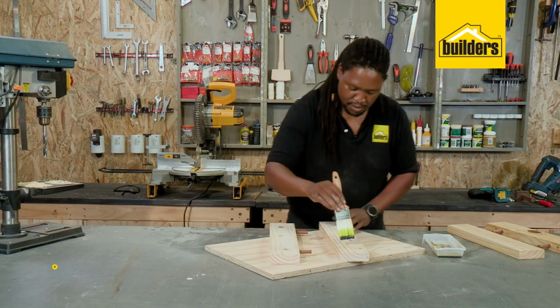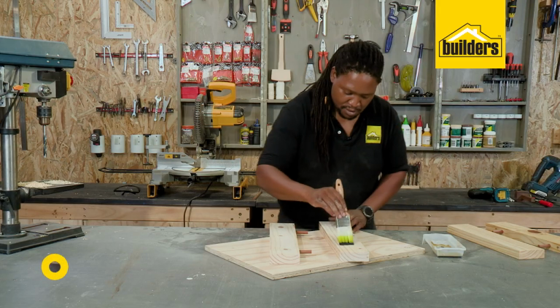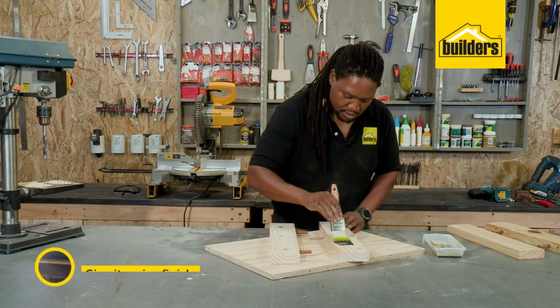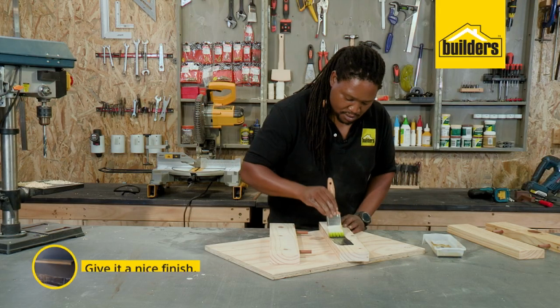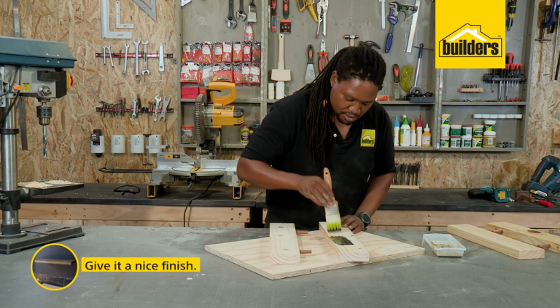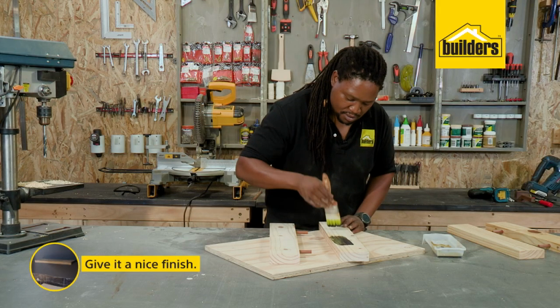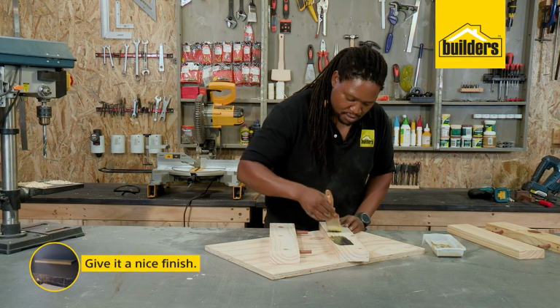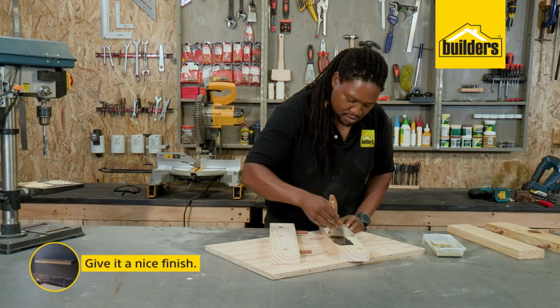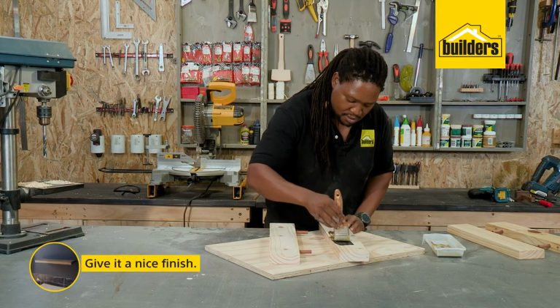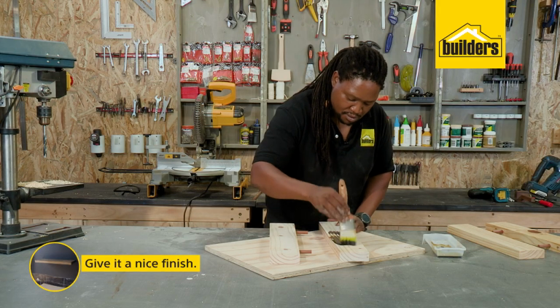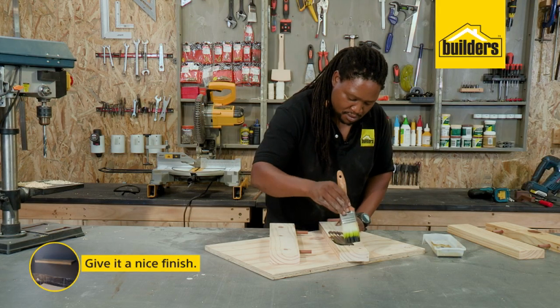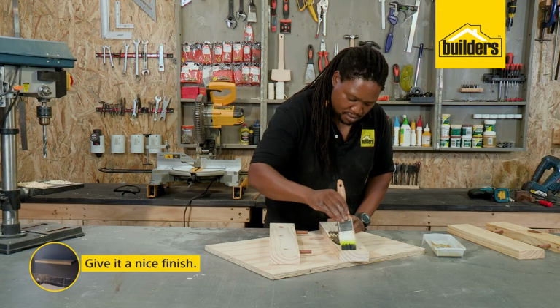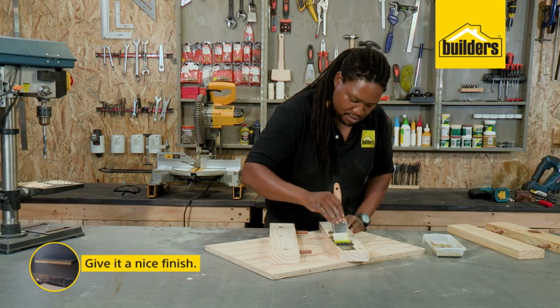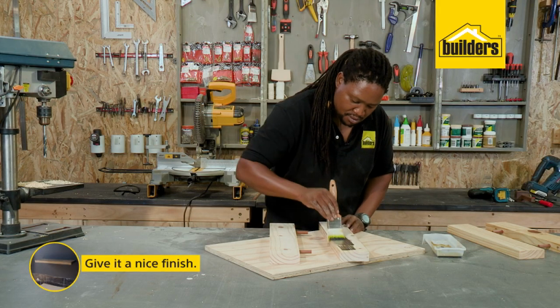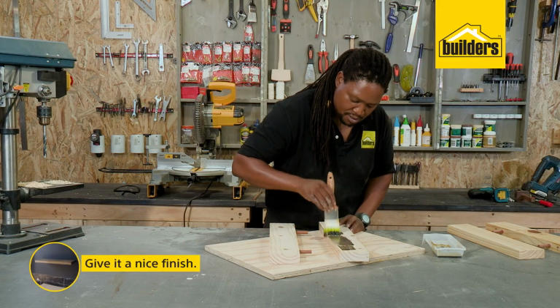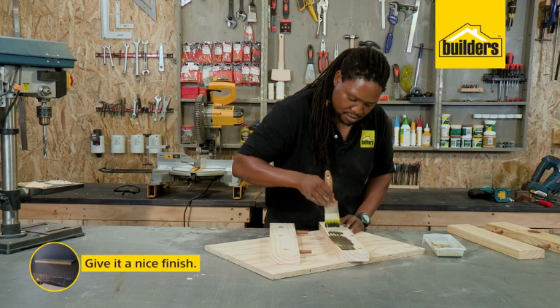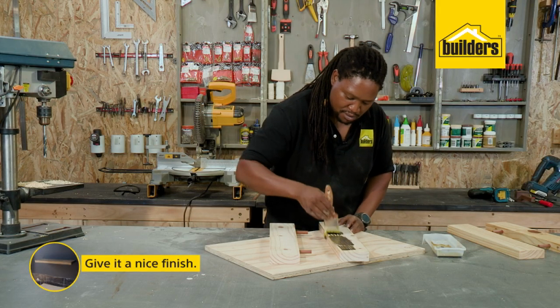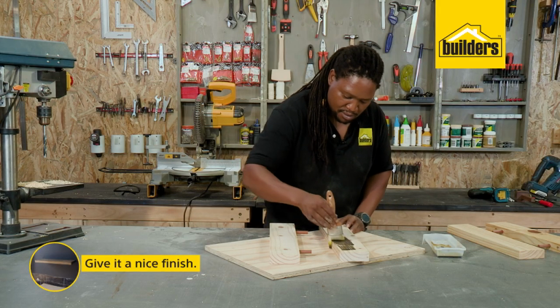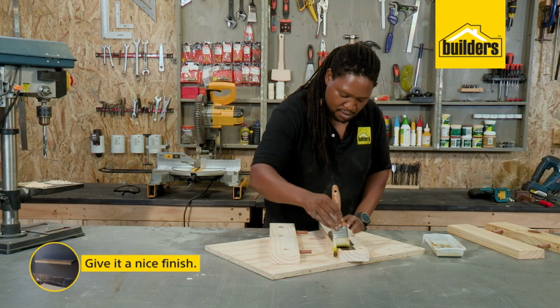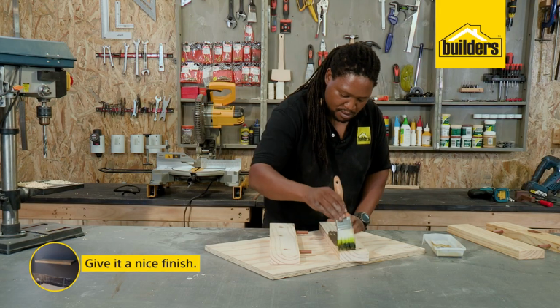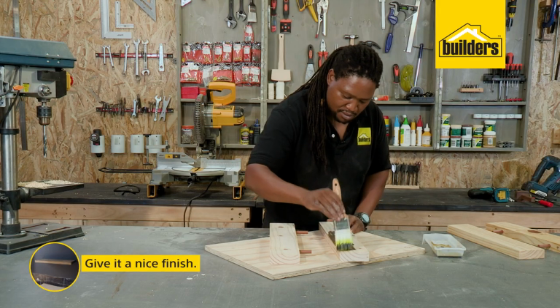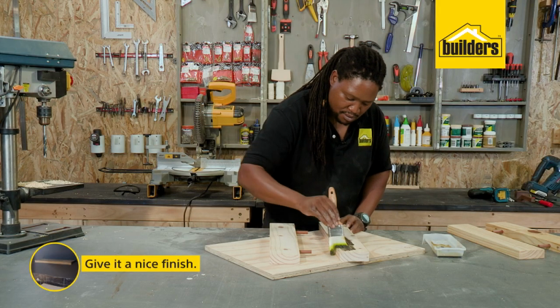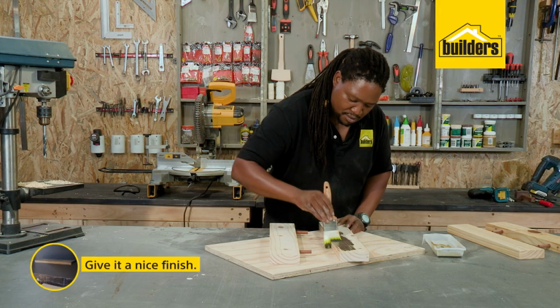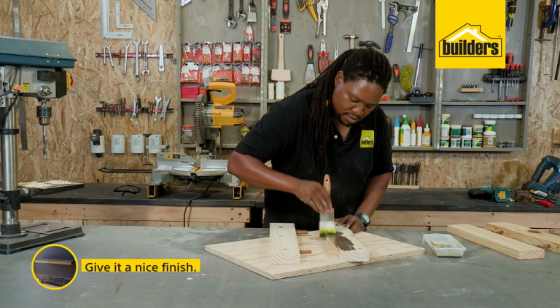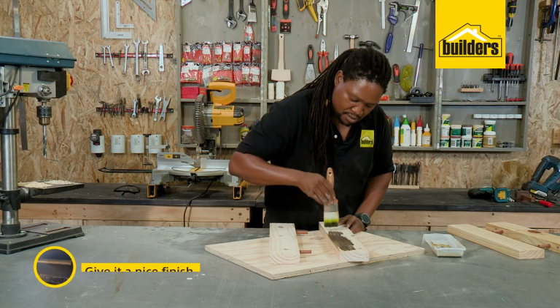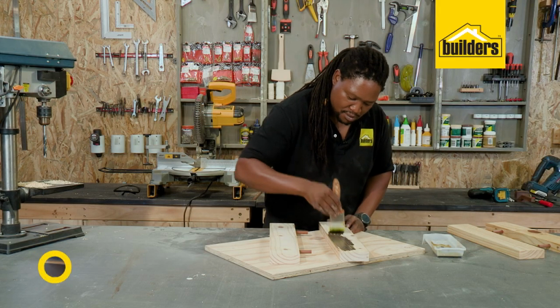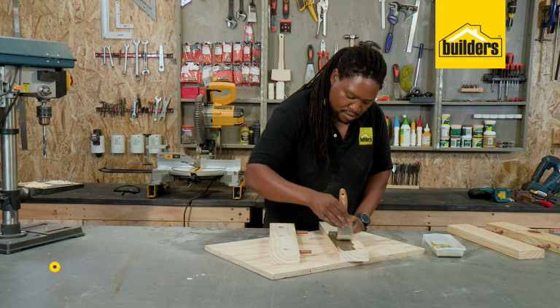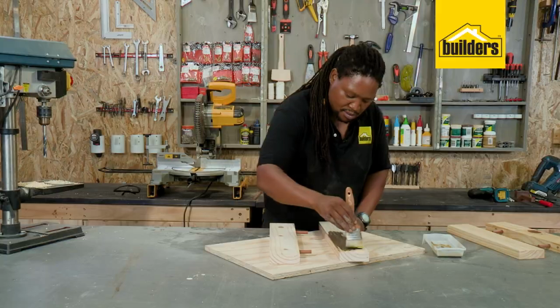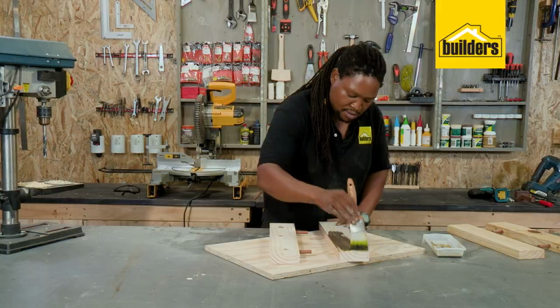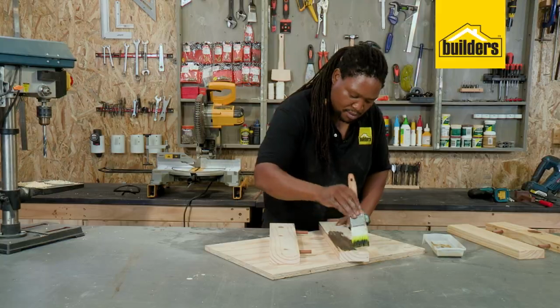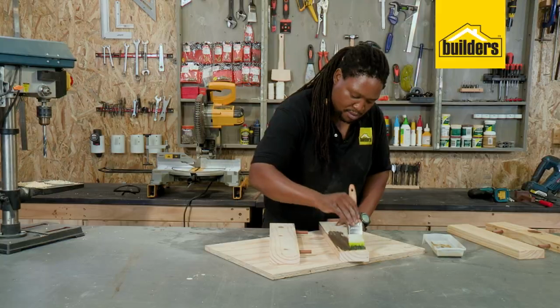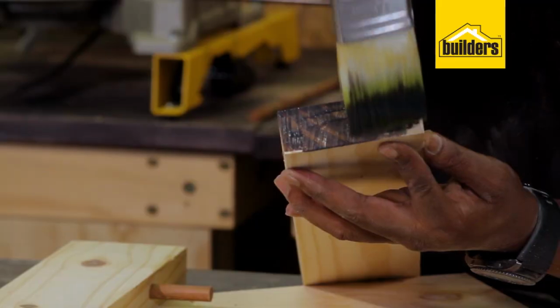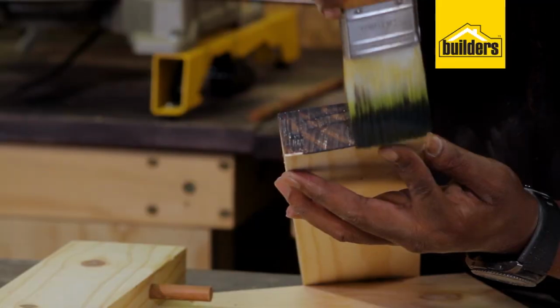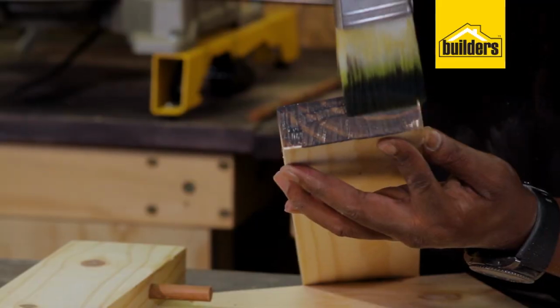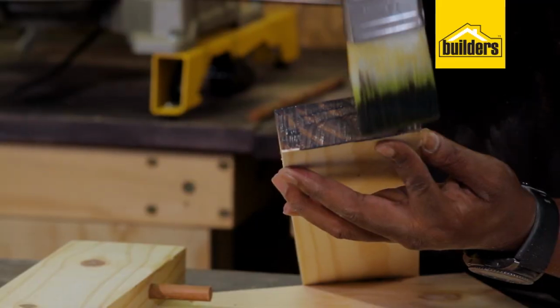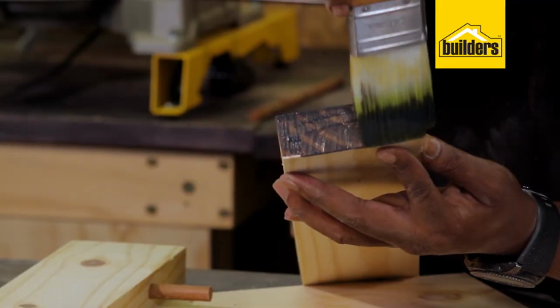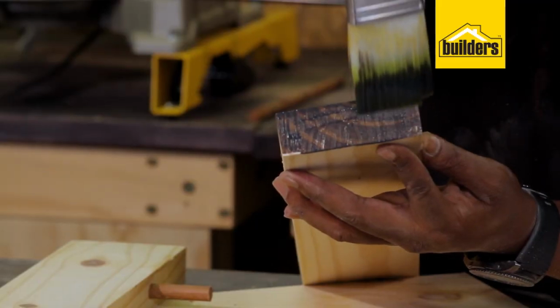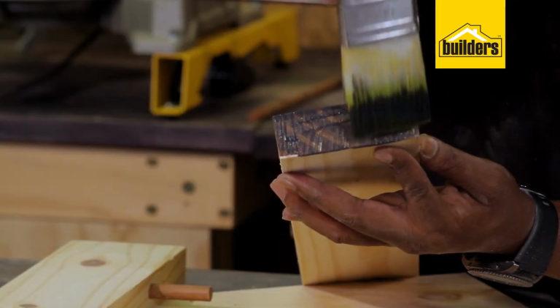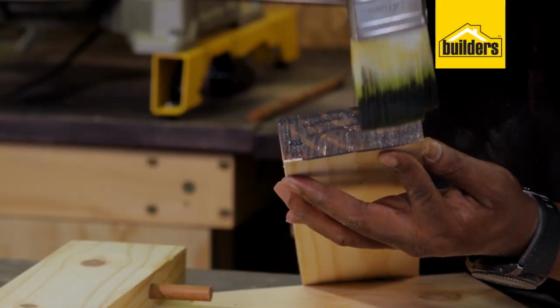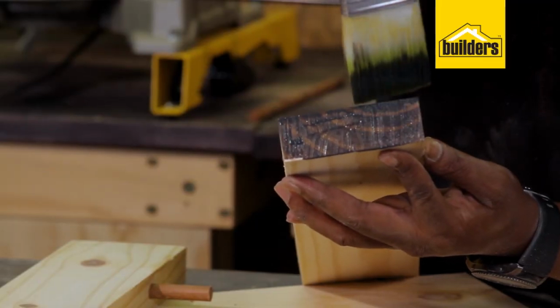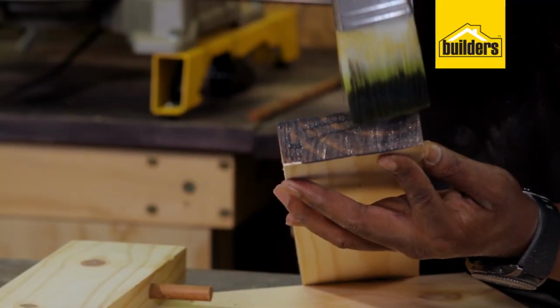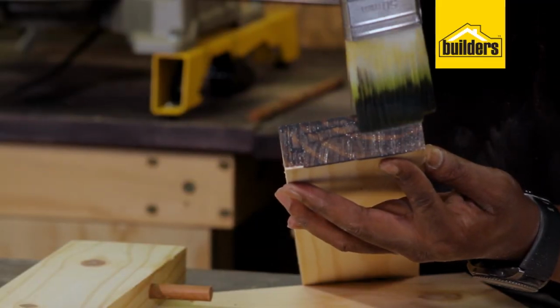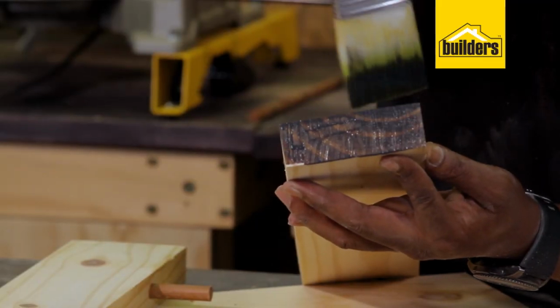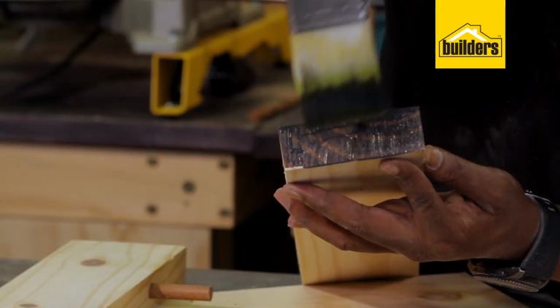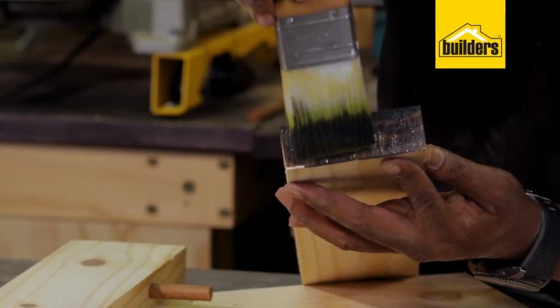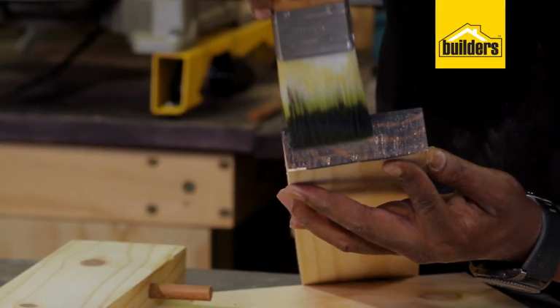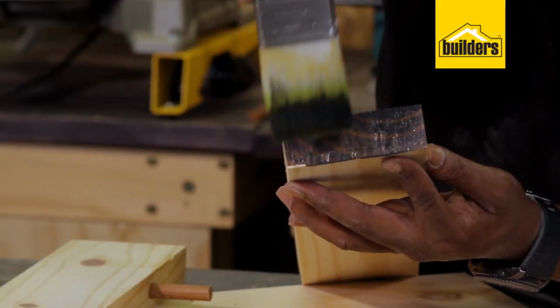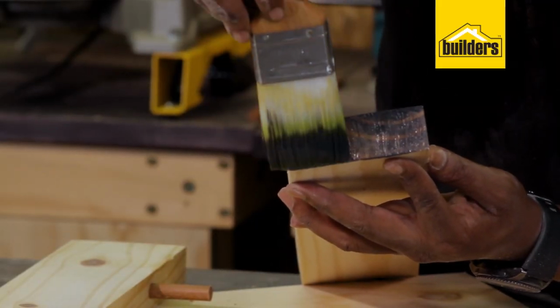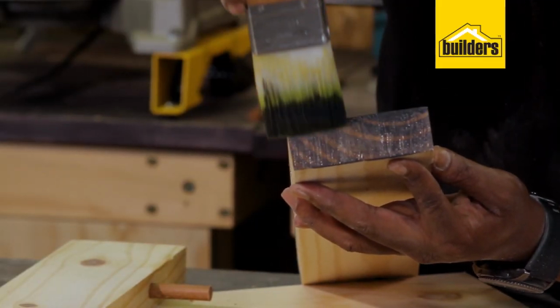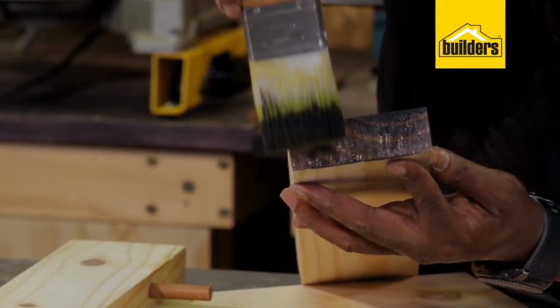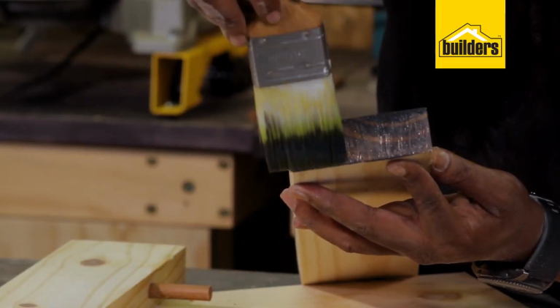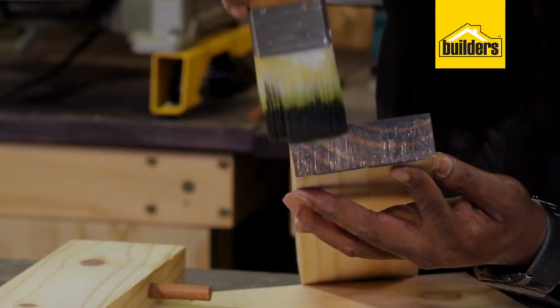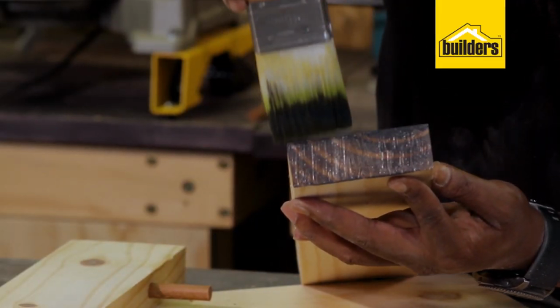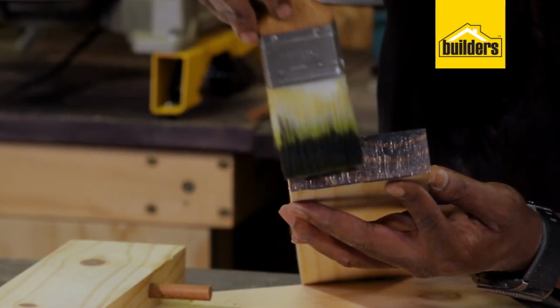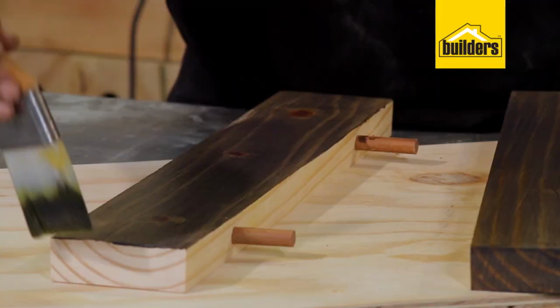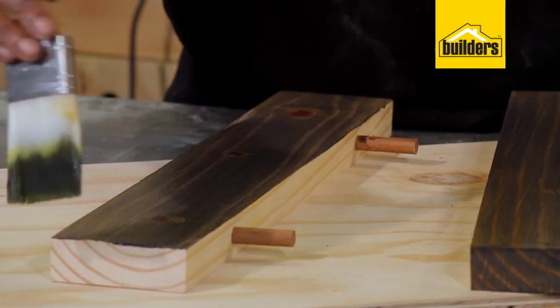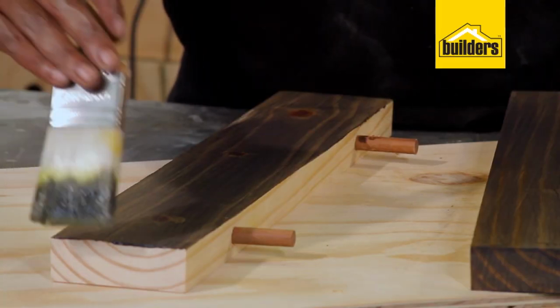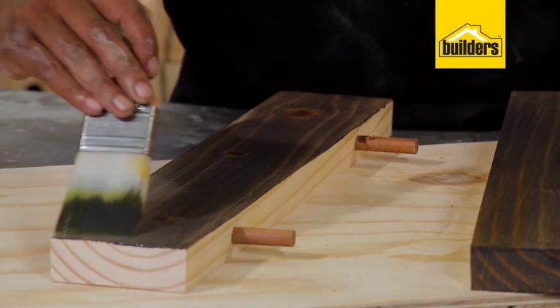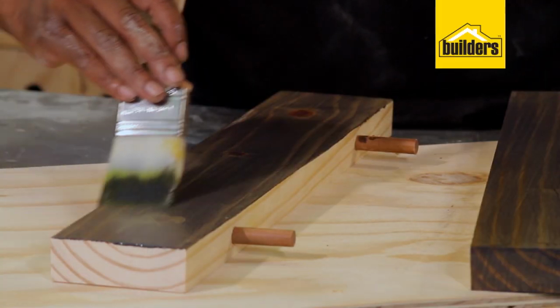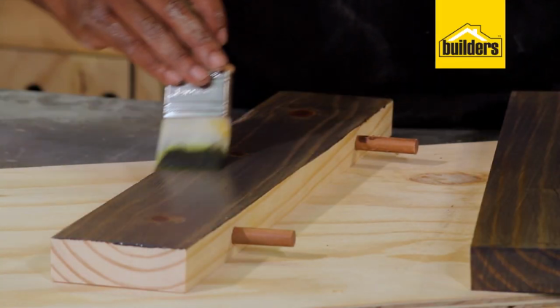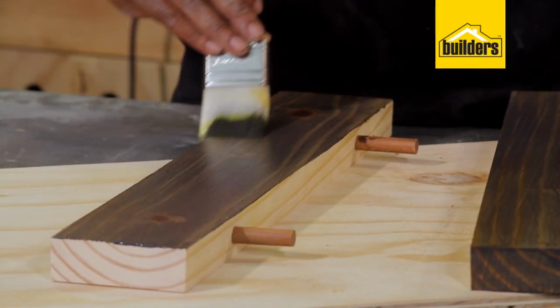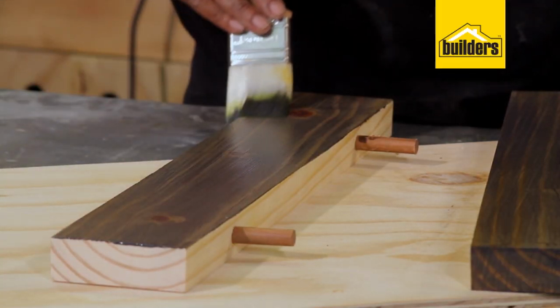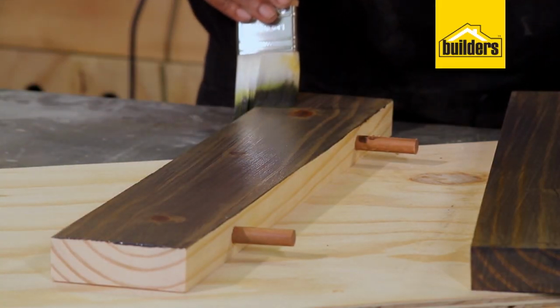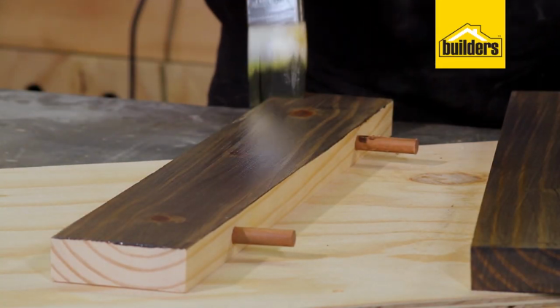To finish it, you can finish it in anything — you can paint it, stain and seal it, you can give it something rustic, anything you really want to do.